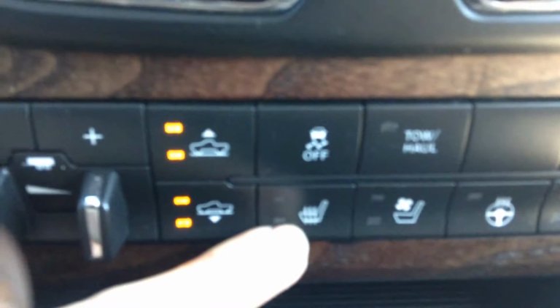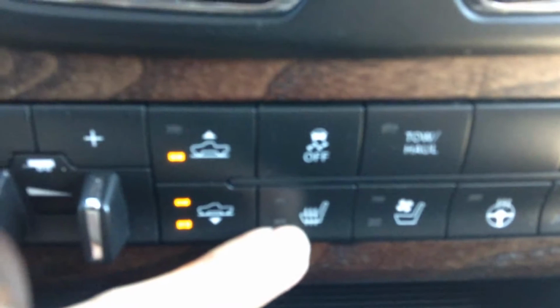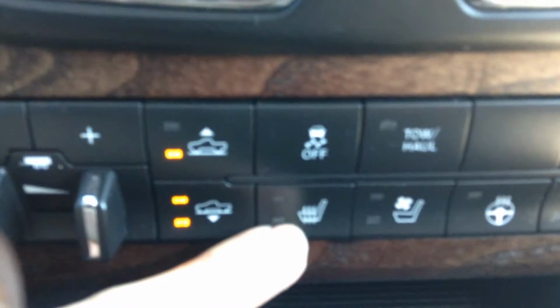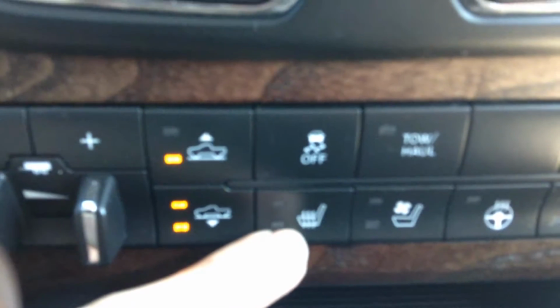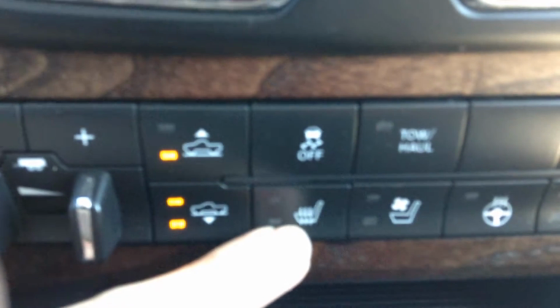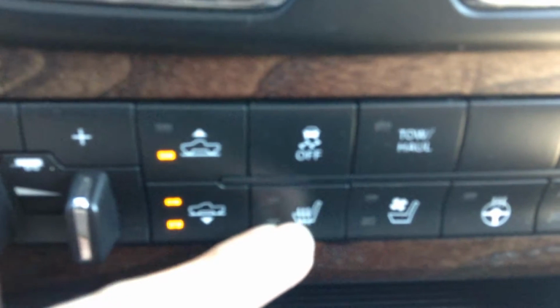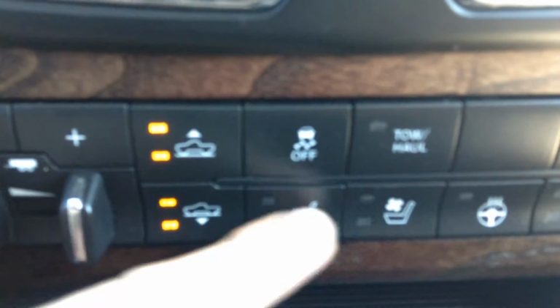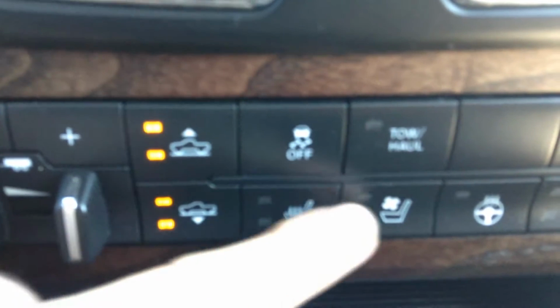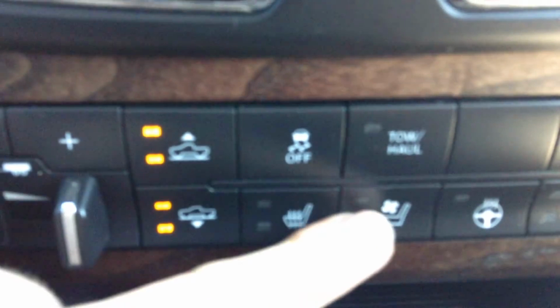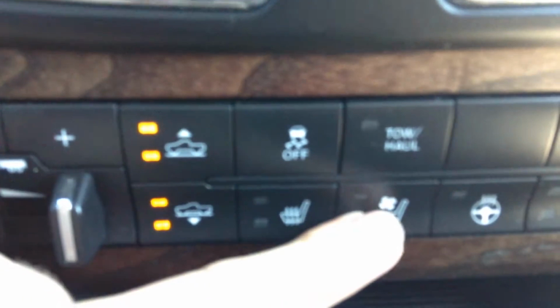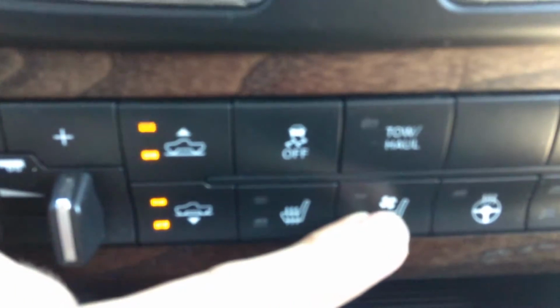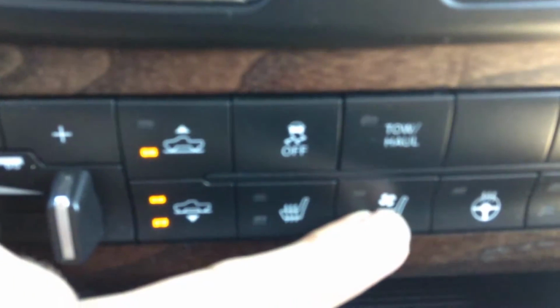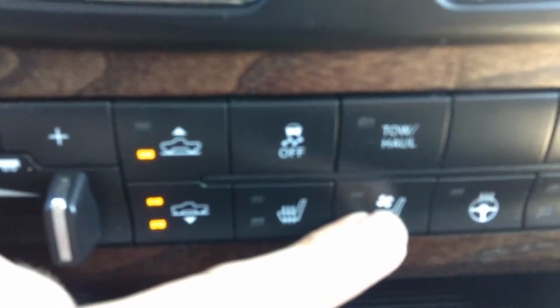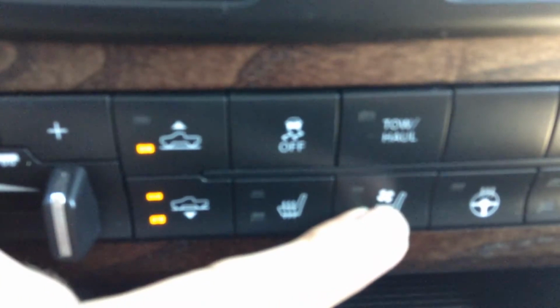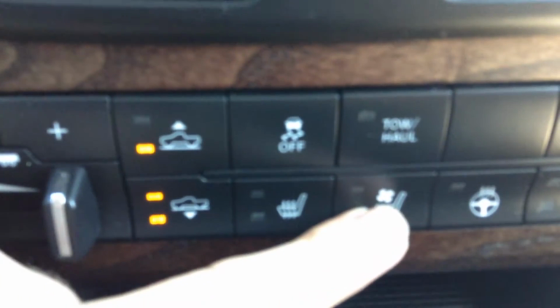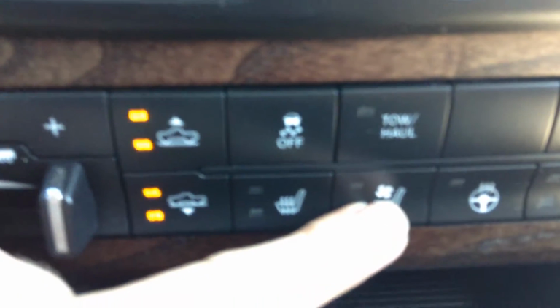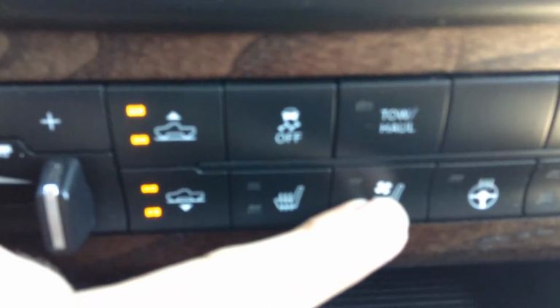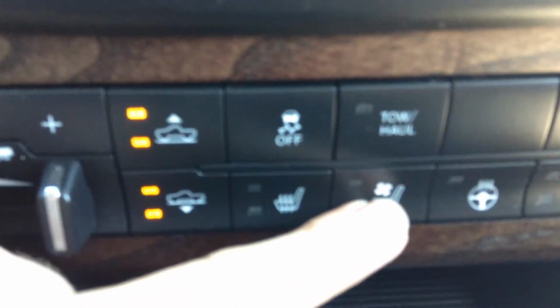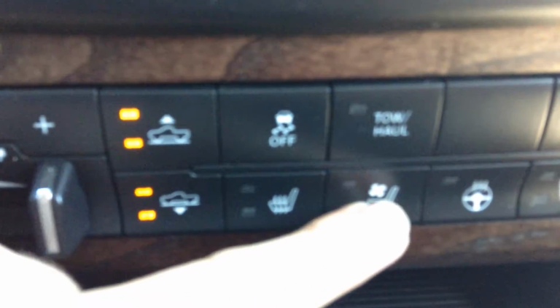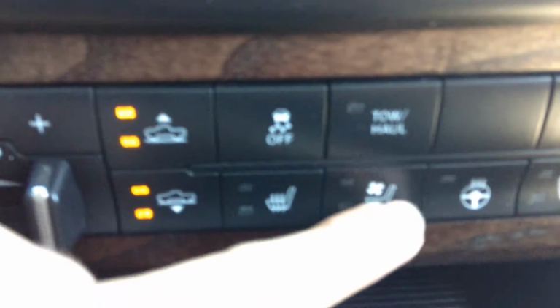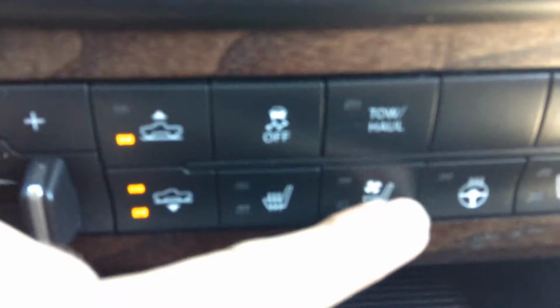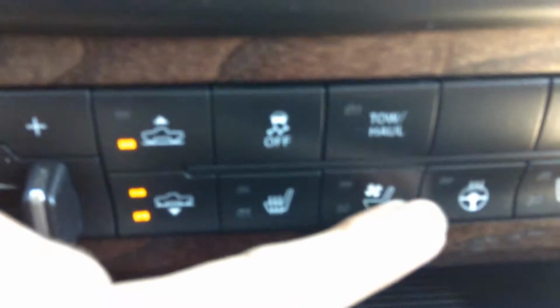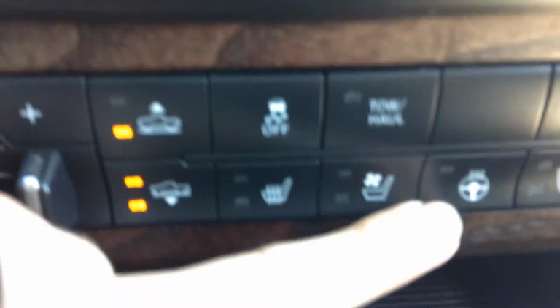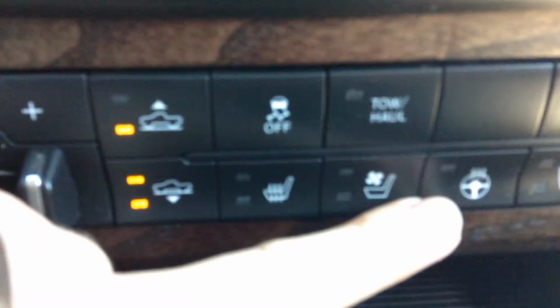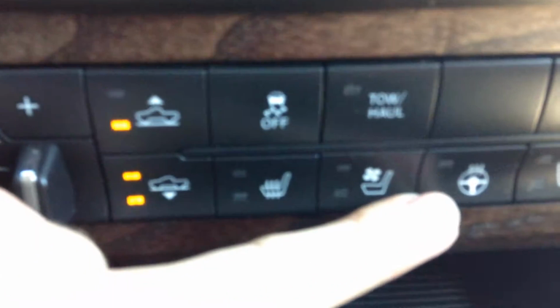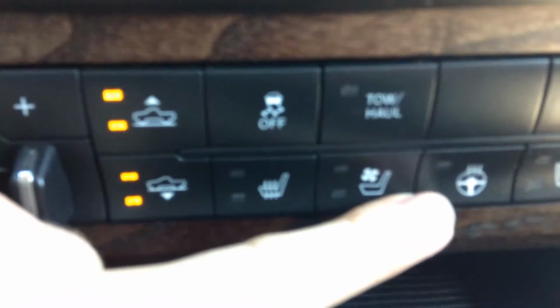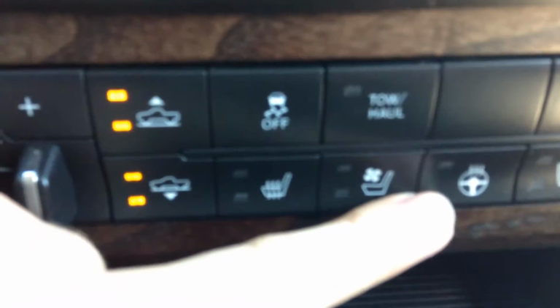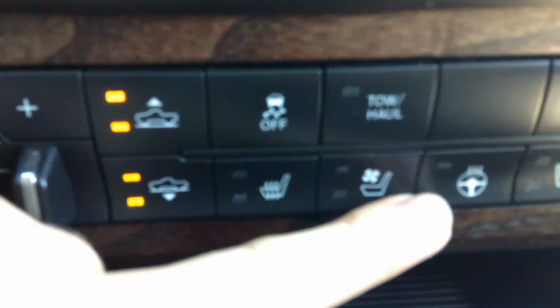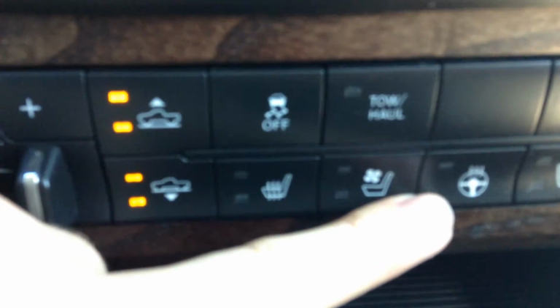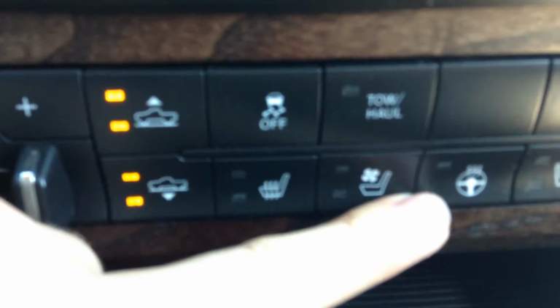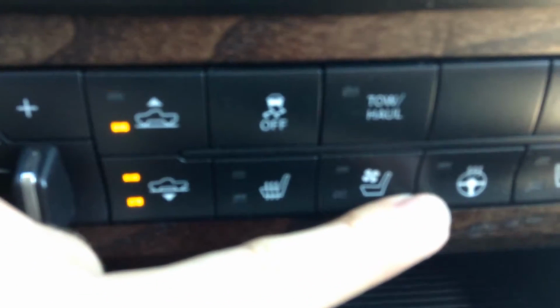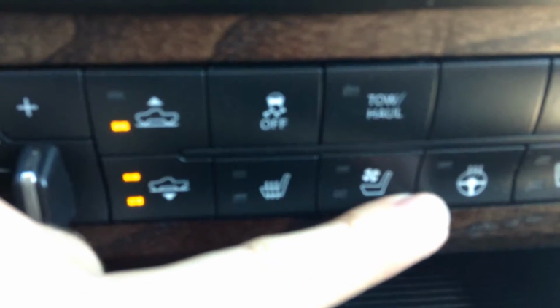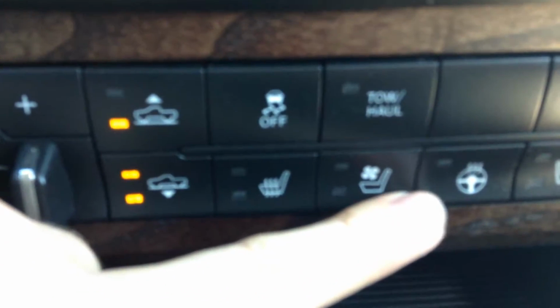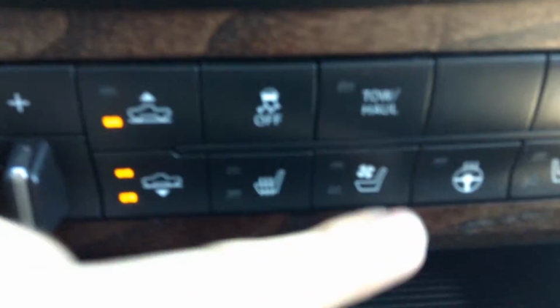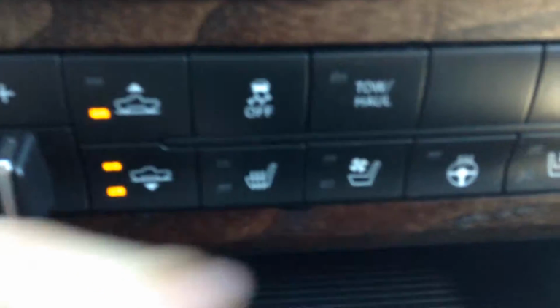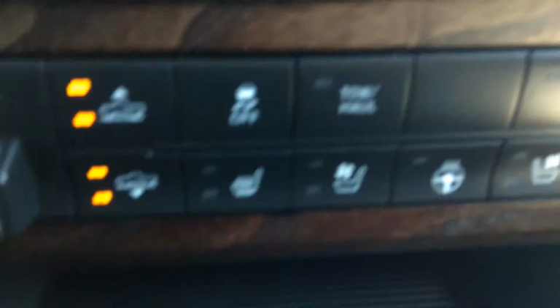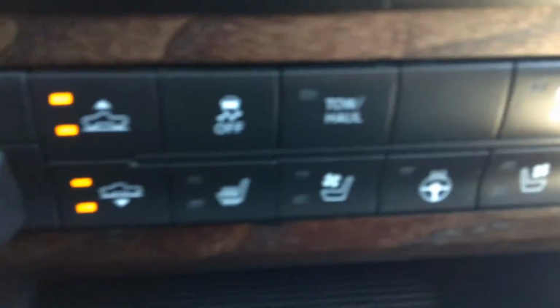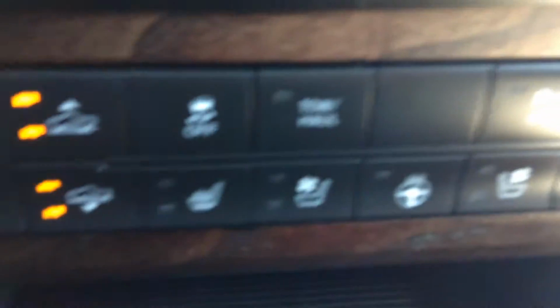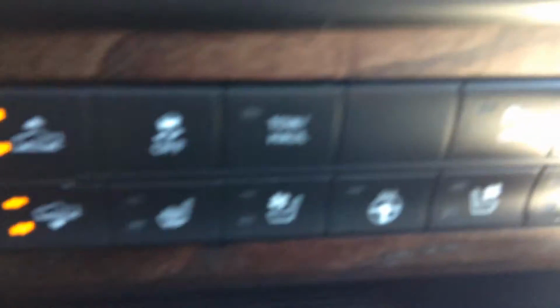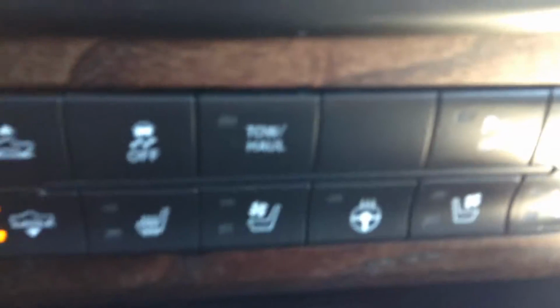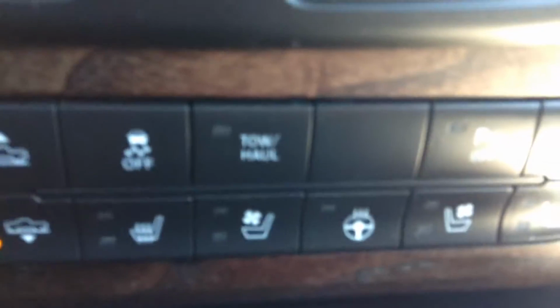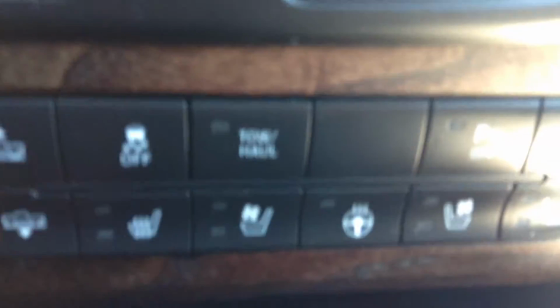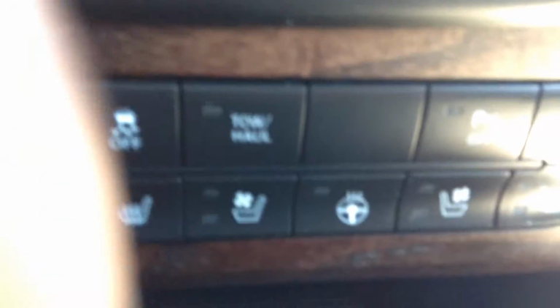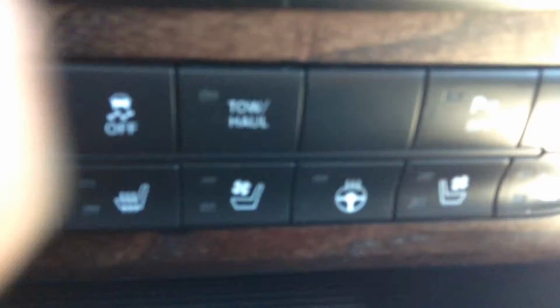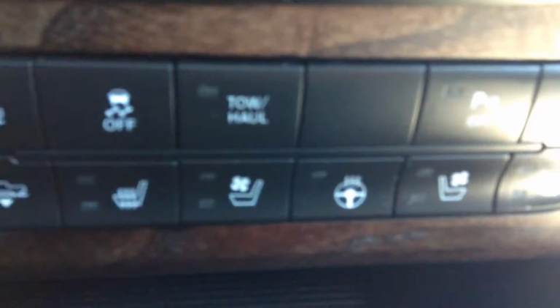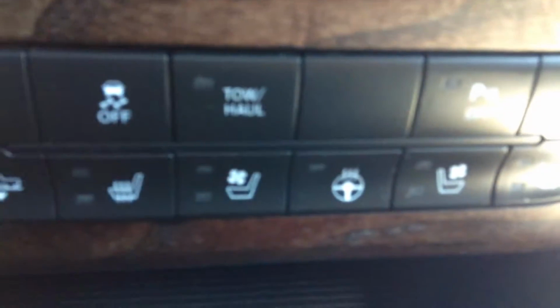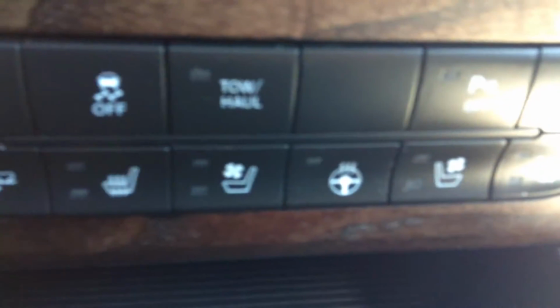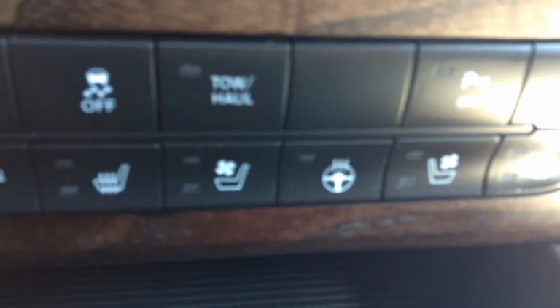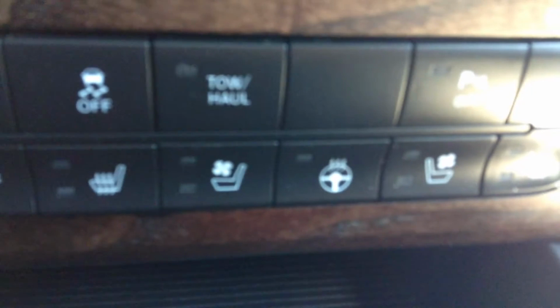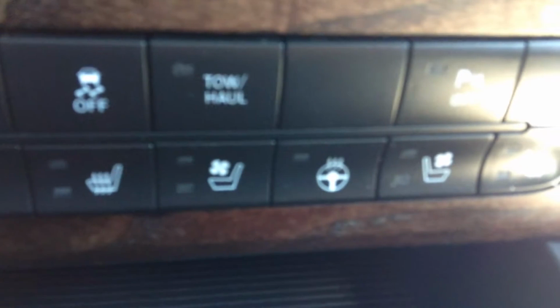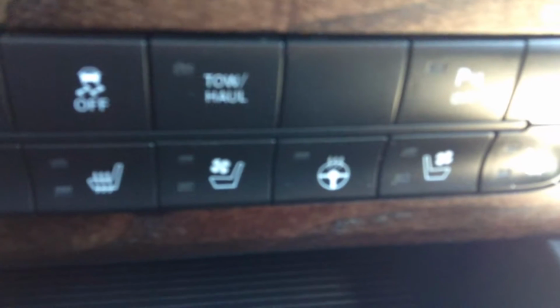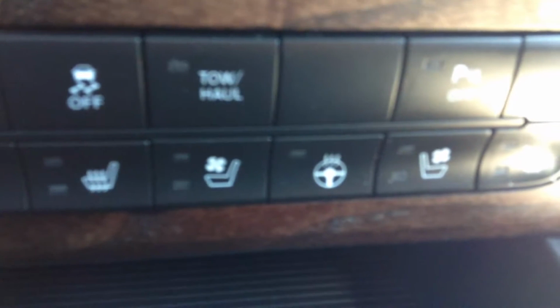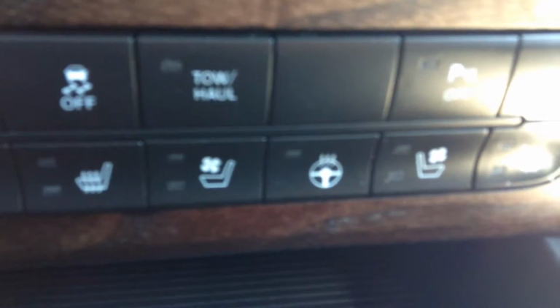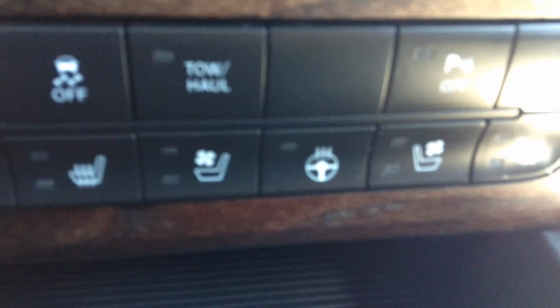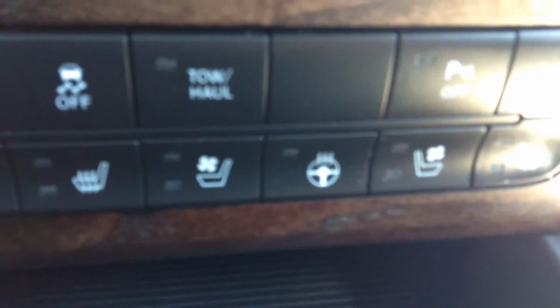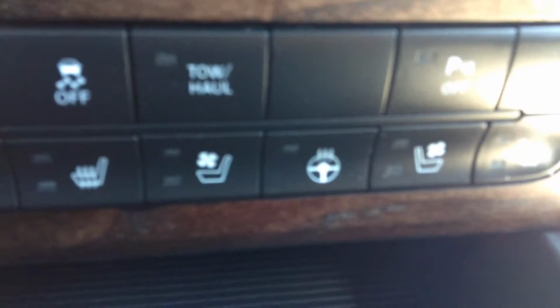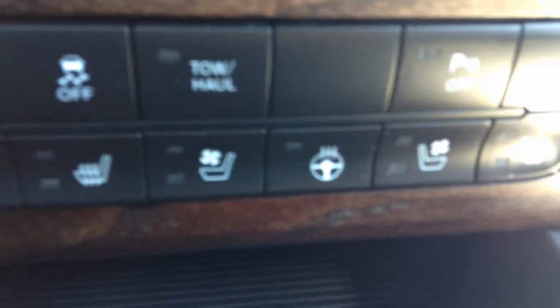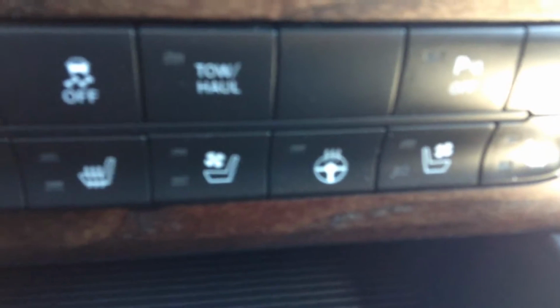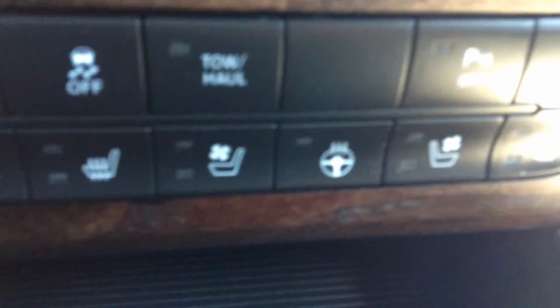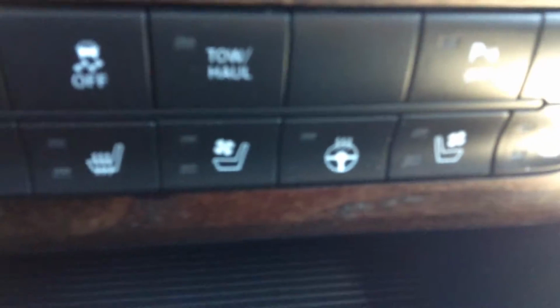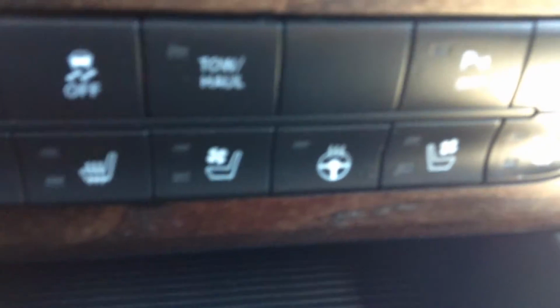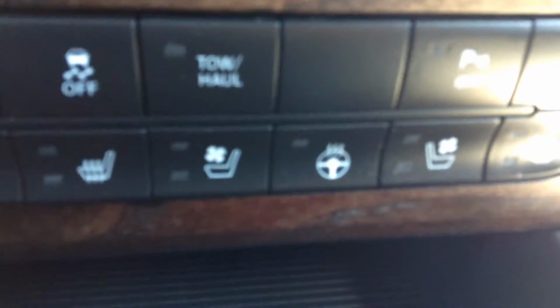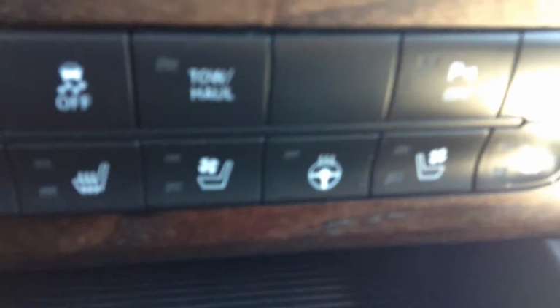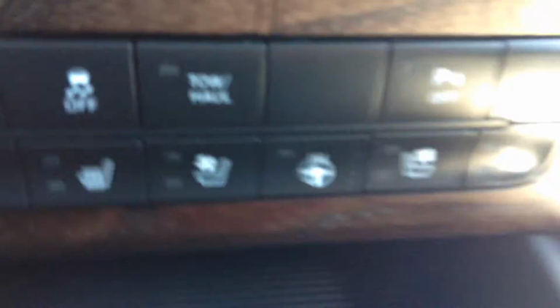Heated seats, air-conditioned seats, heated steering wheel. Passenger heated seats, passenger air-conditioned seats.